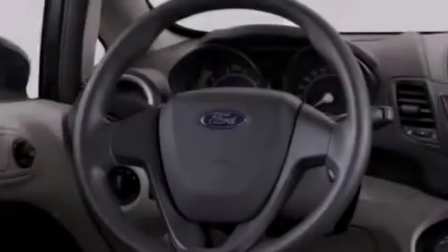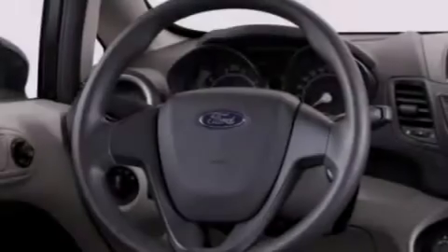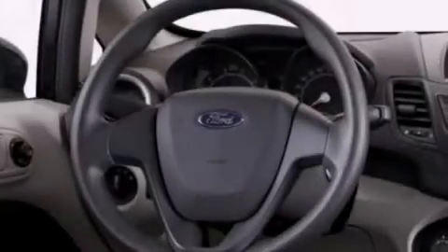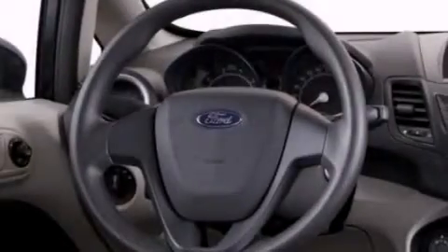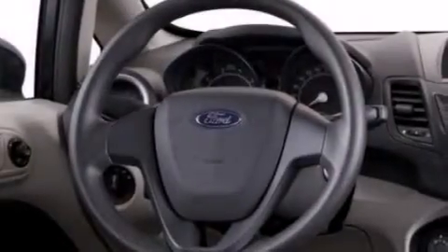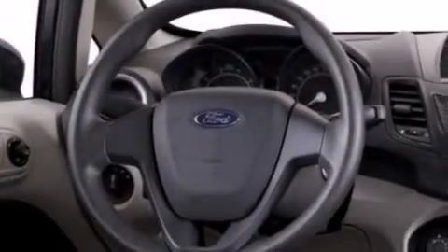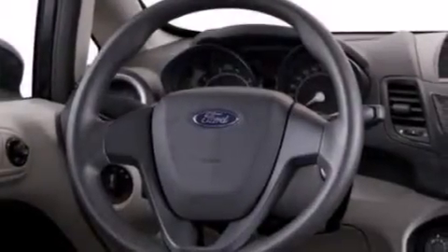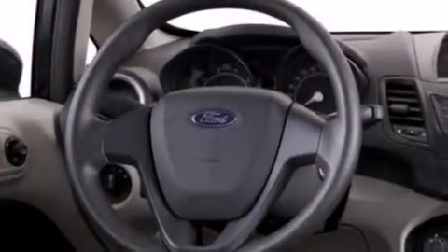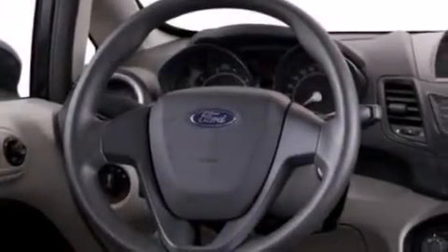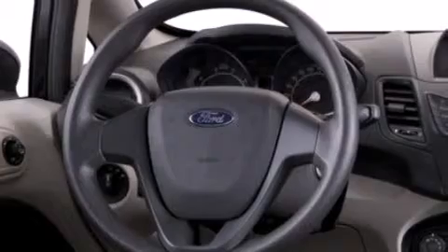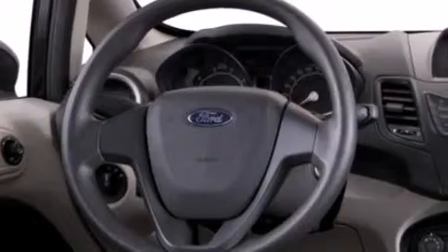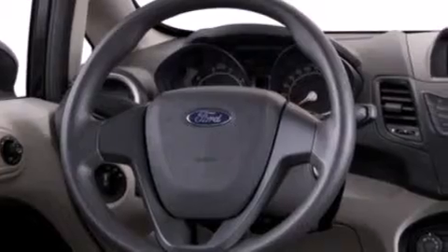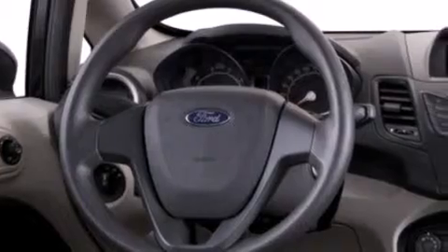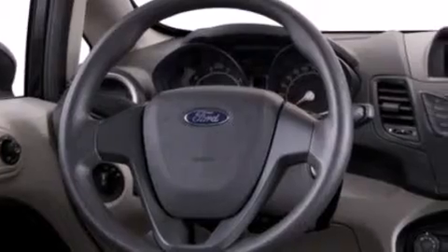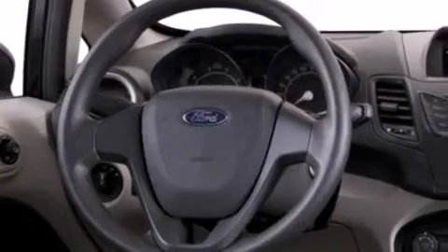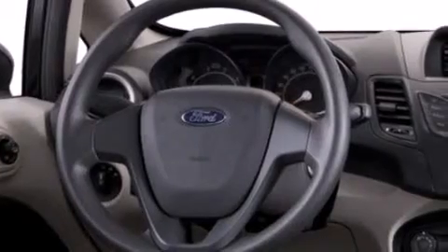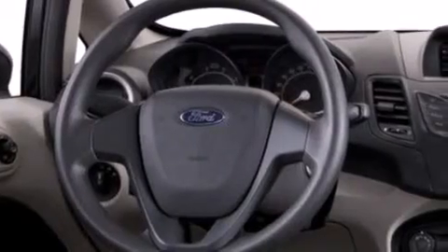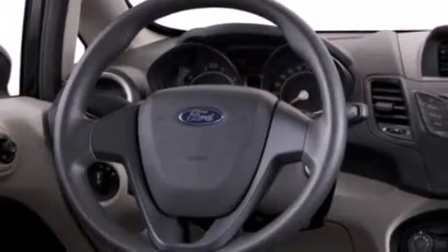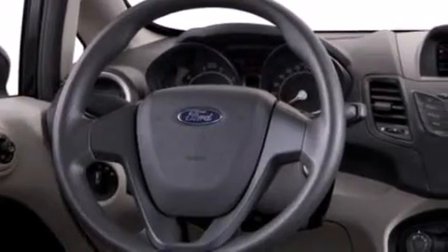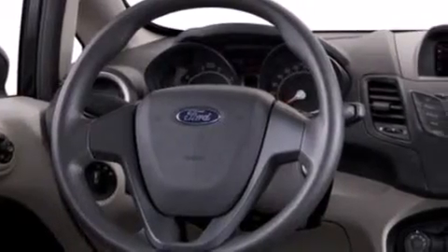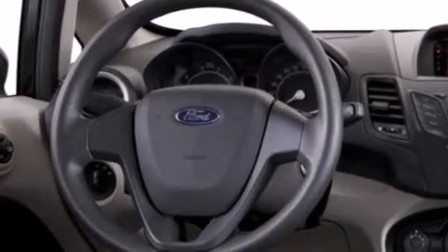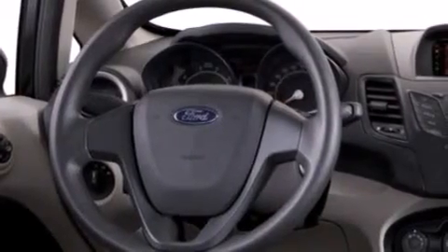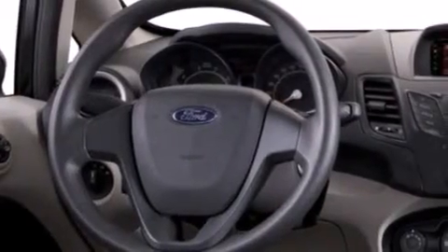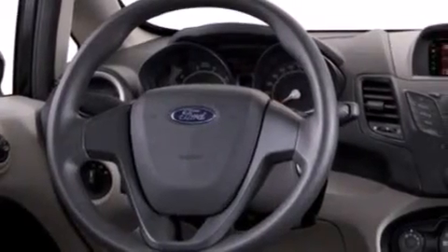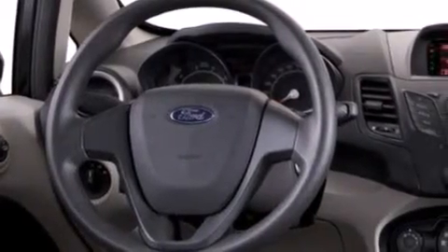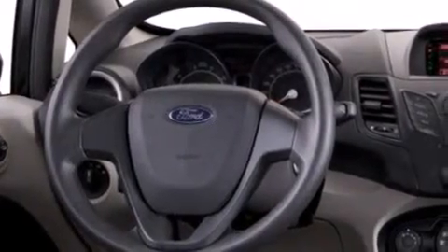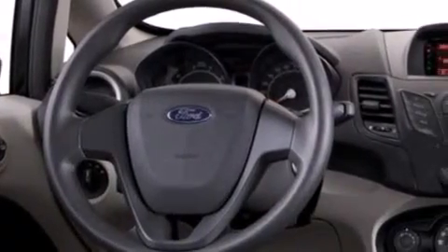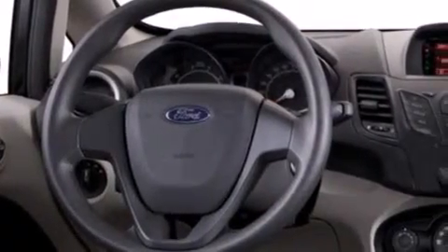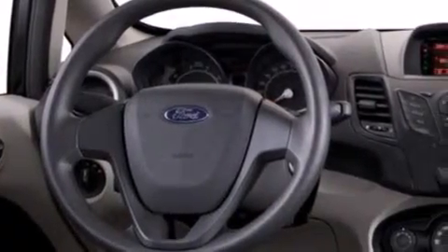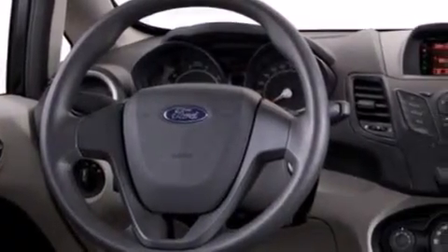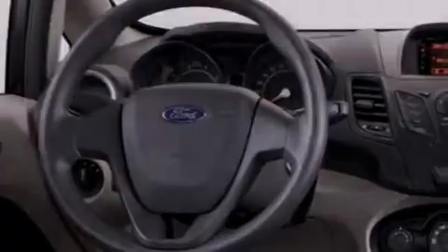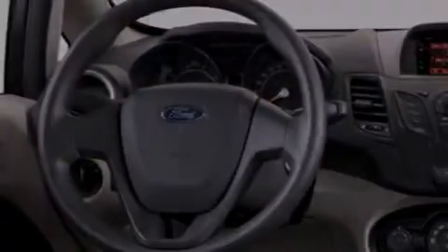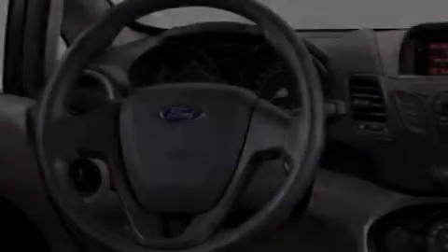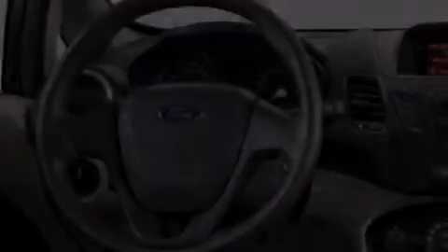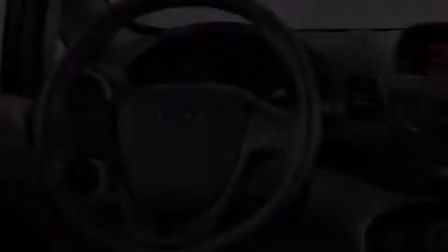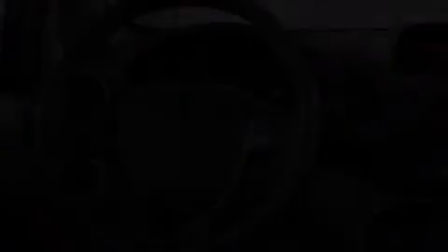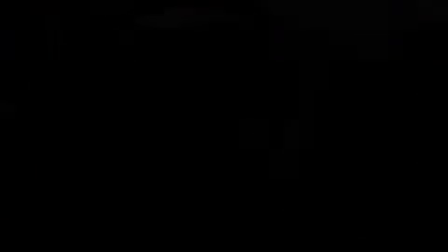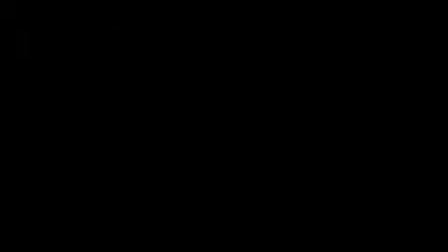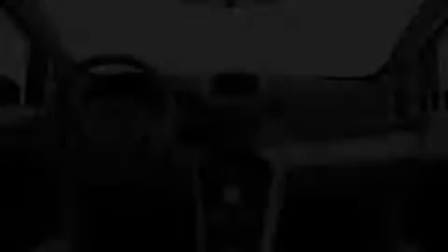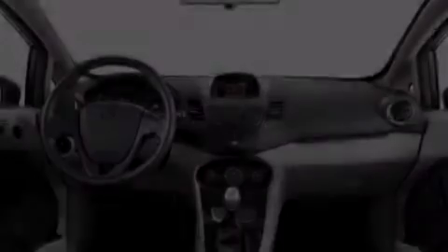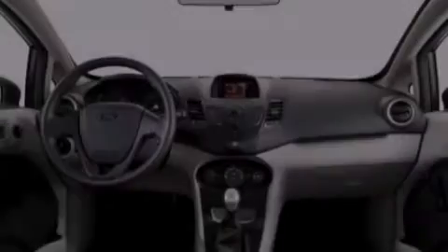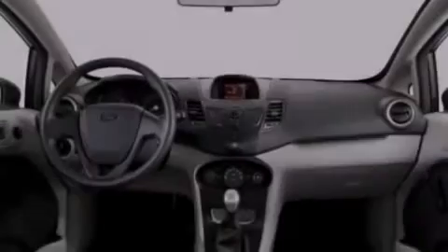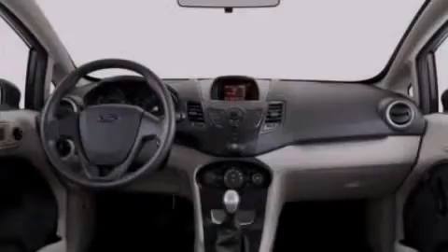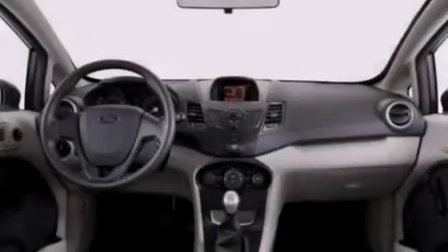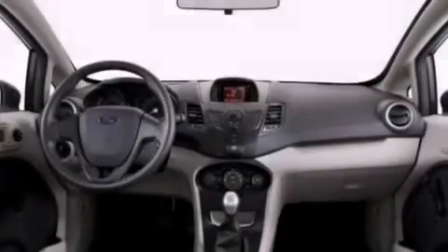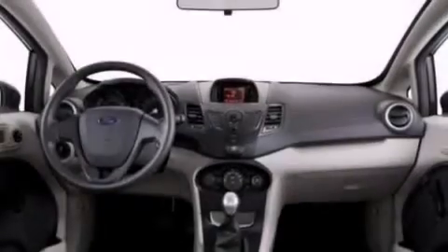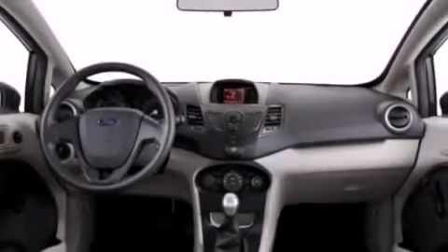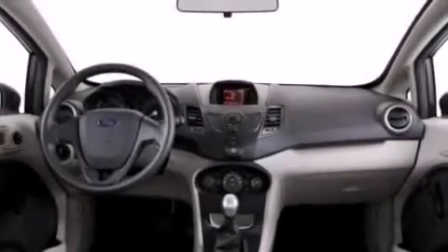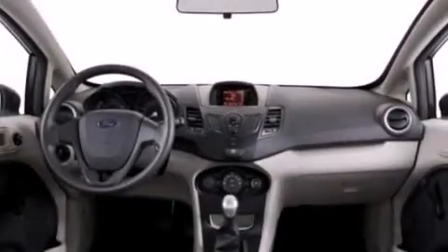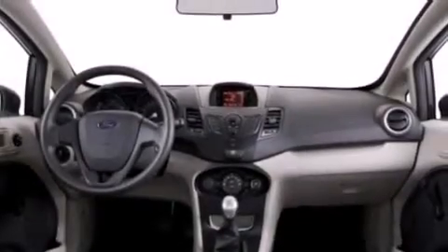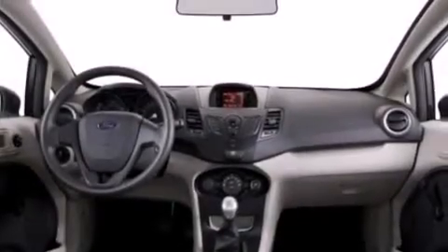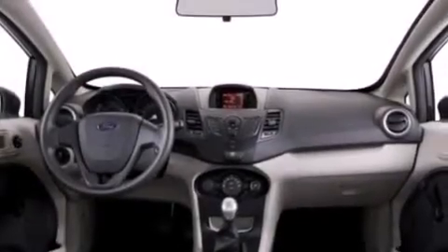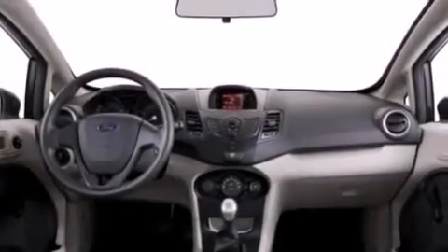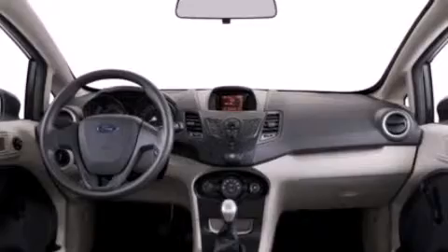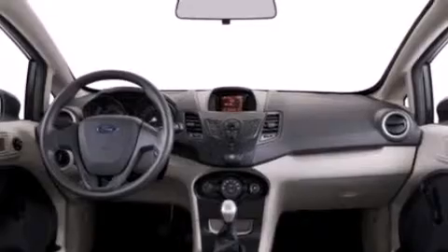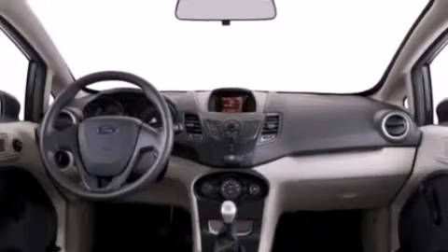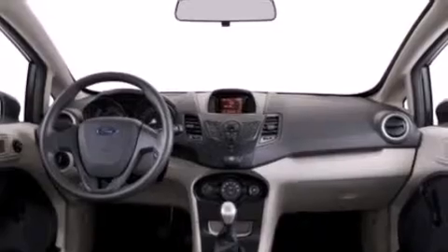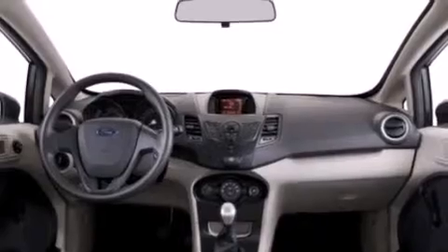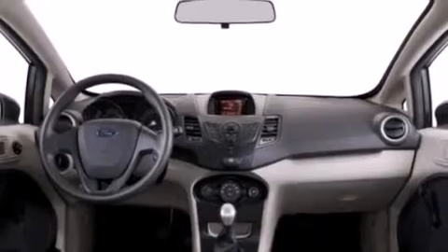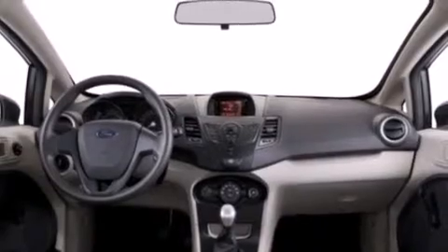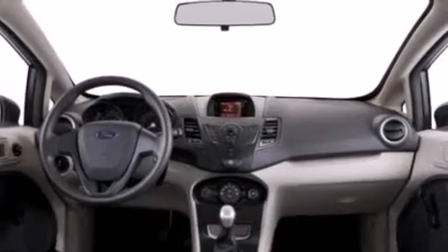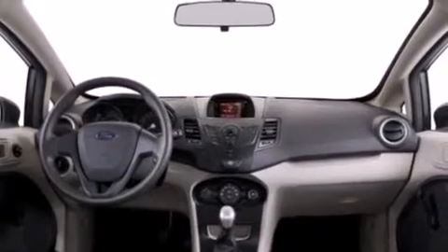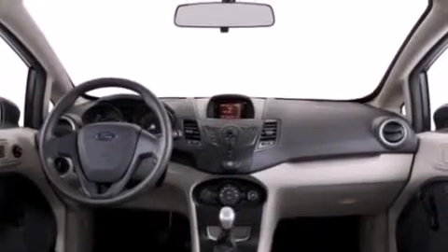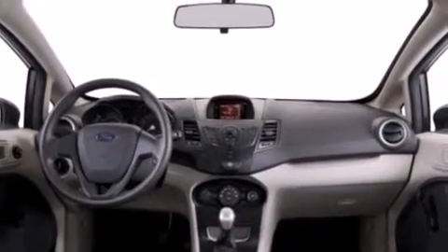Additional features include full power accessories, front and rear reading lights, a CD player, an independent rear suspension, and air conditioning.